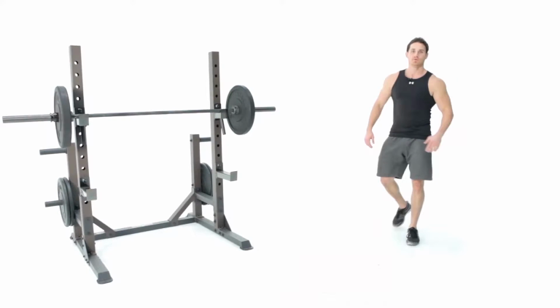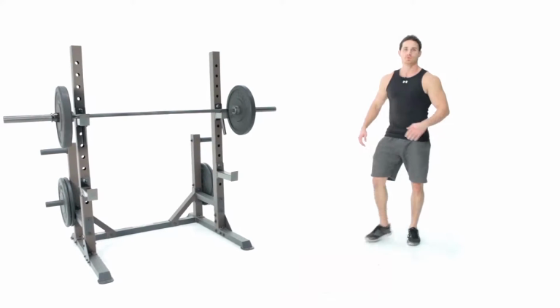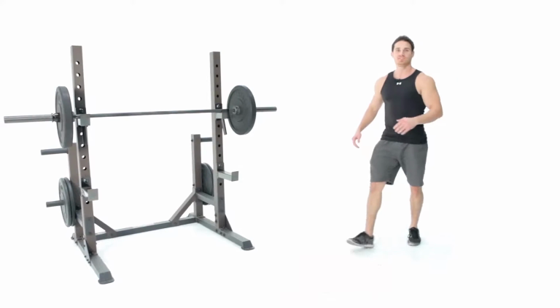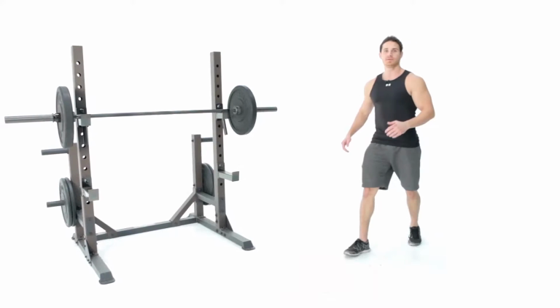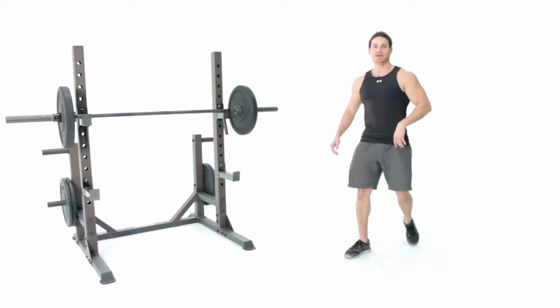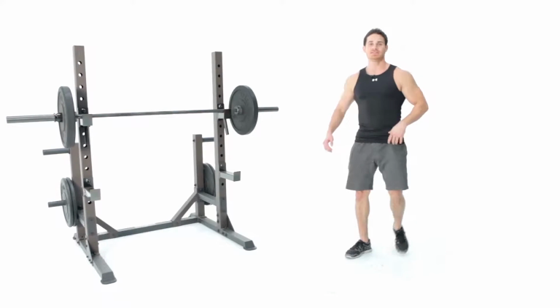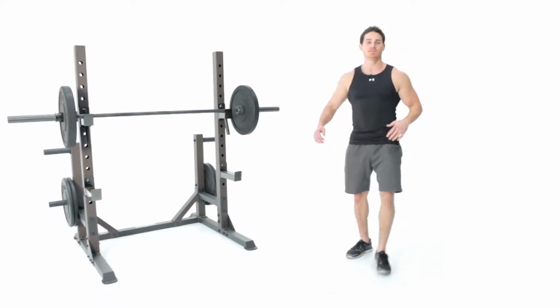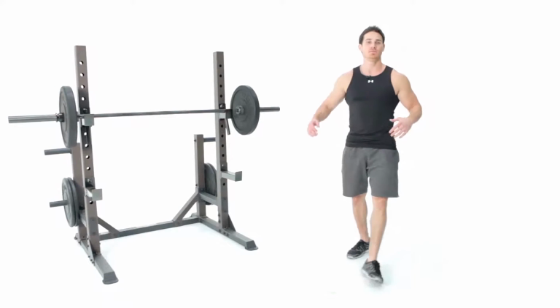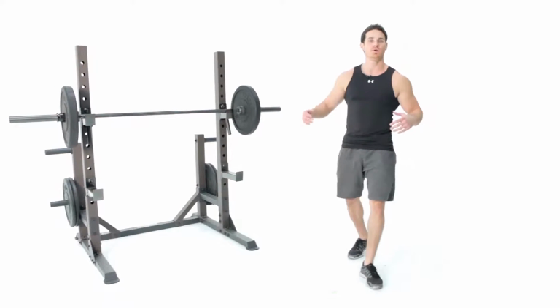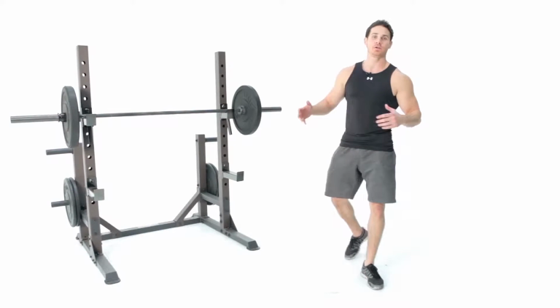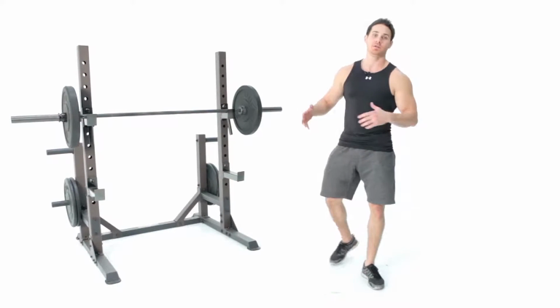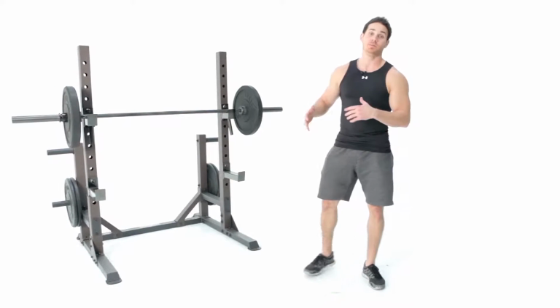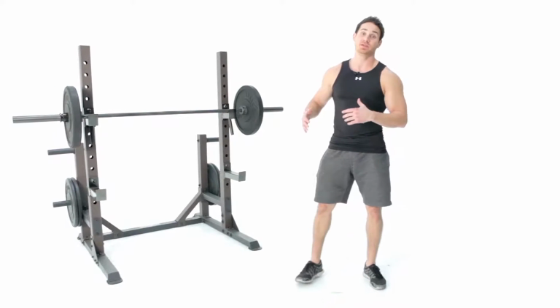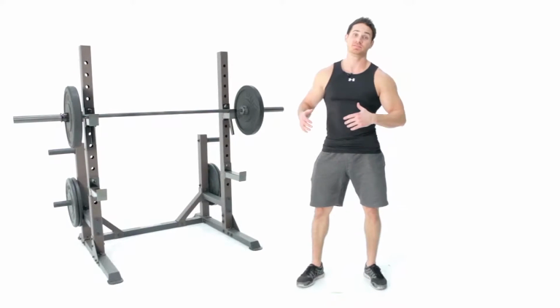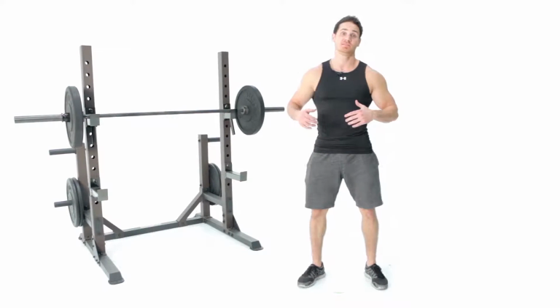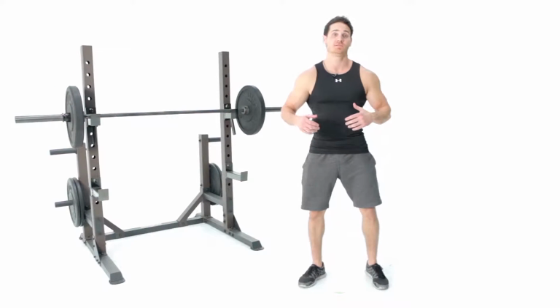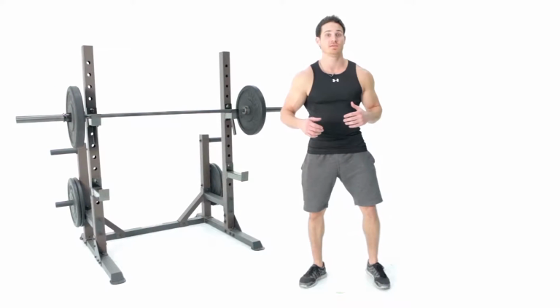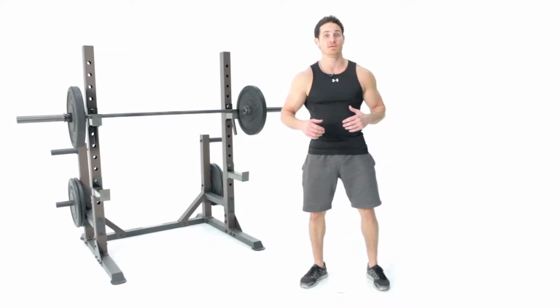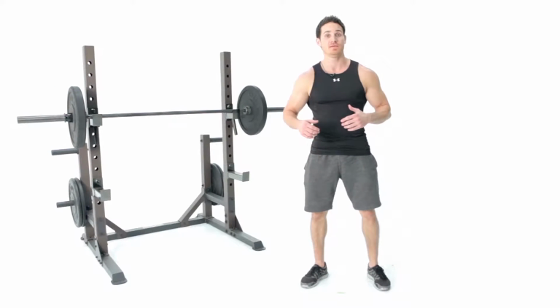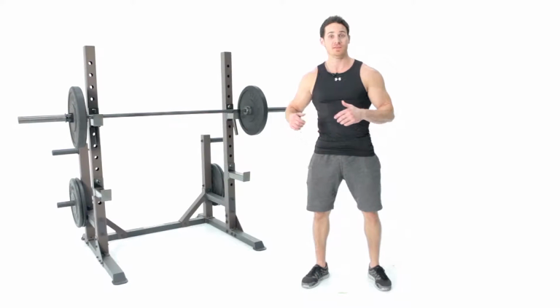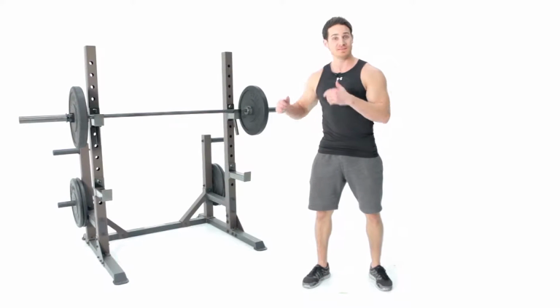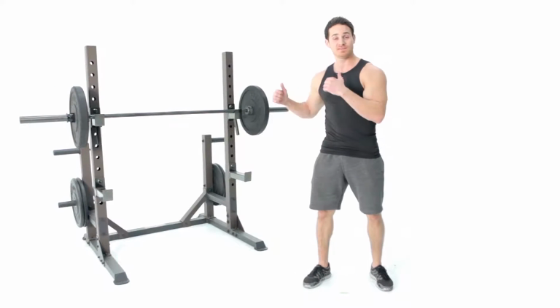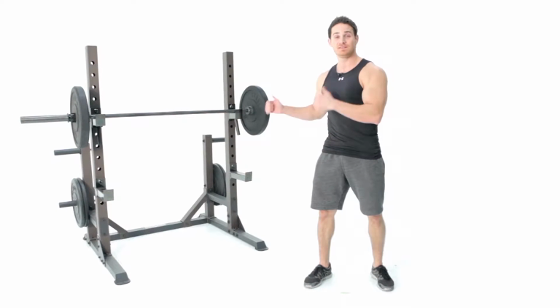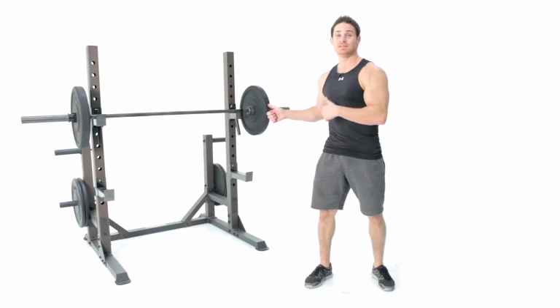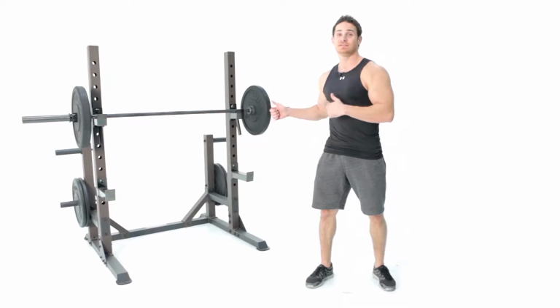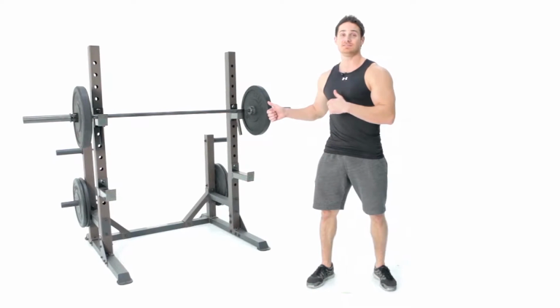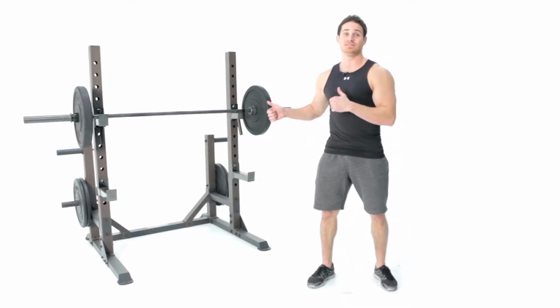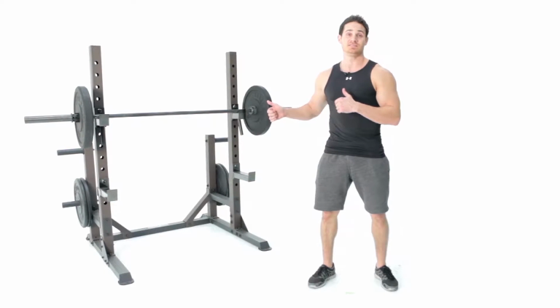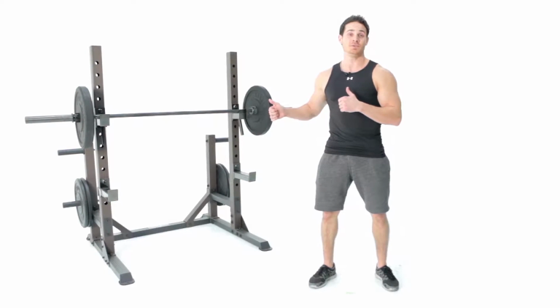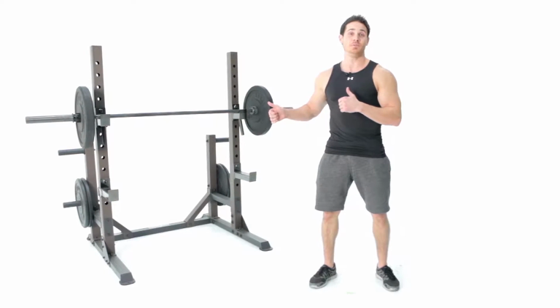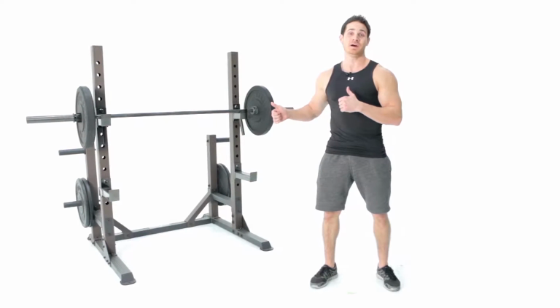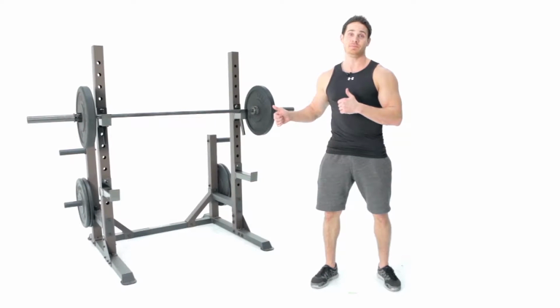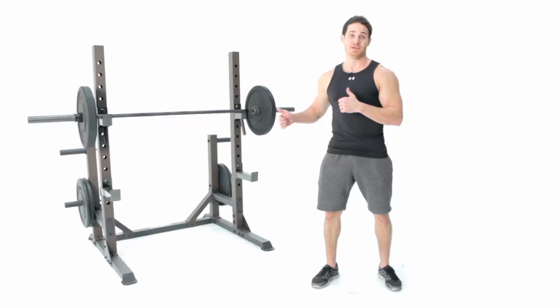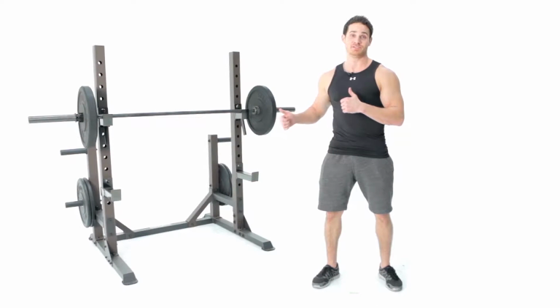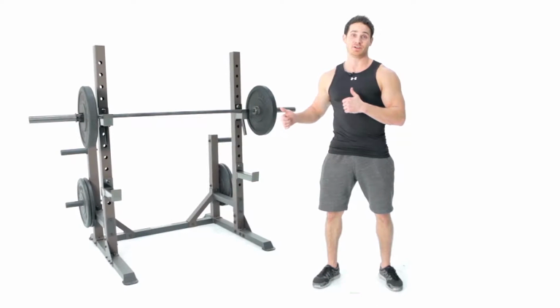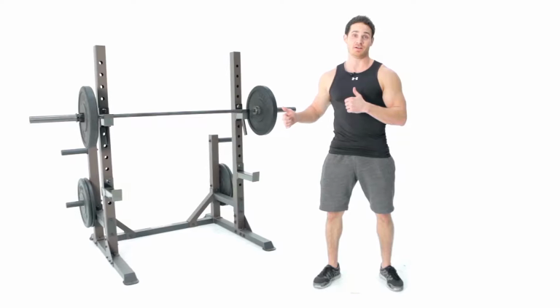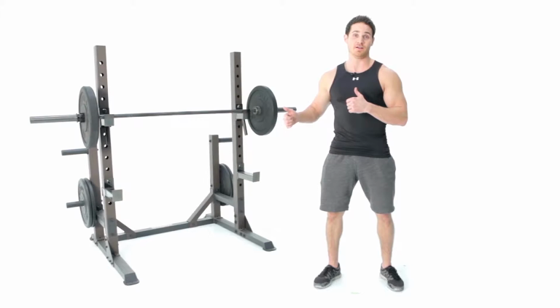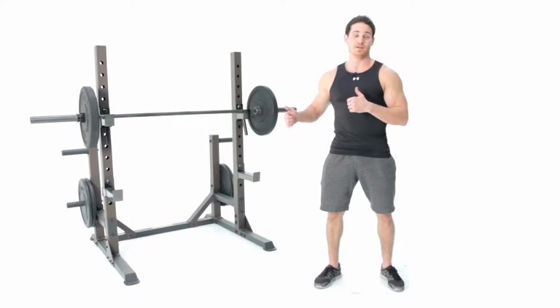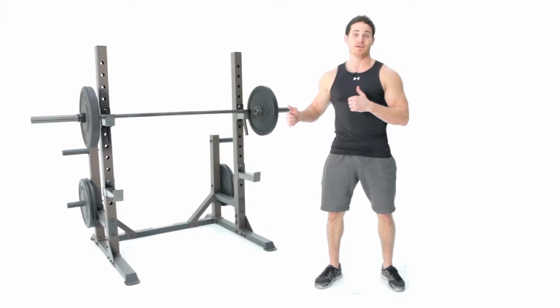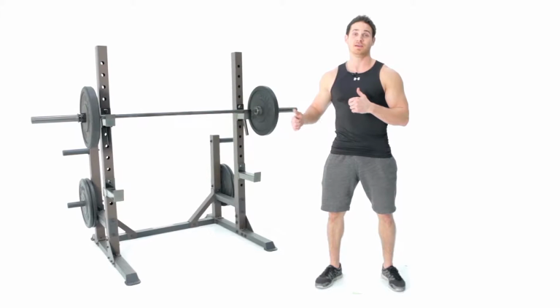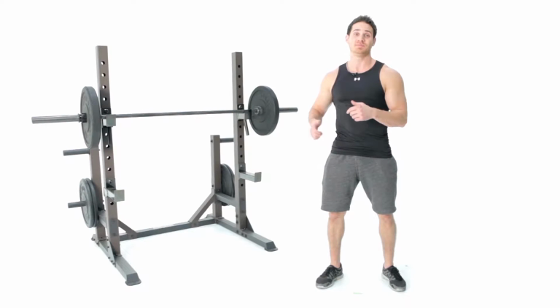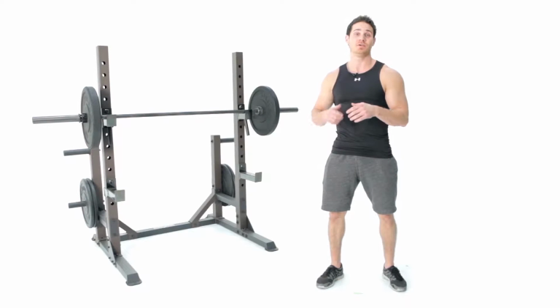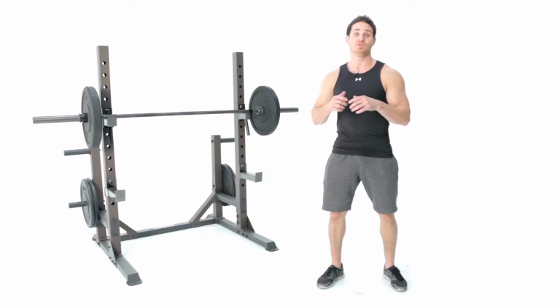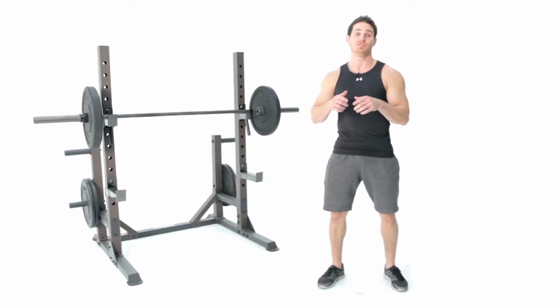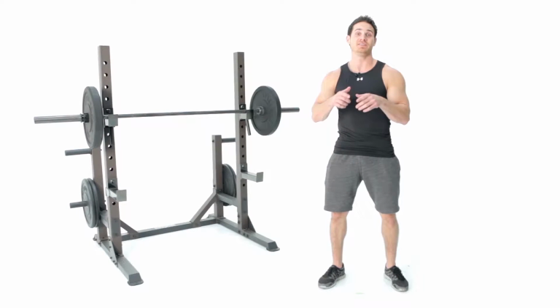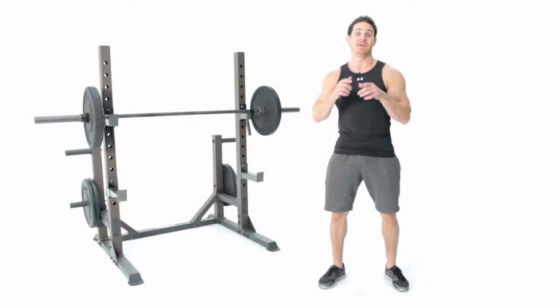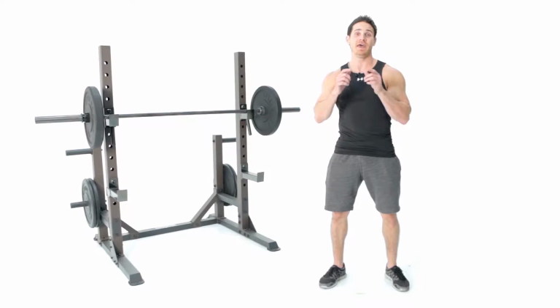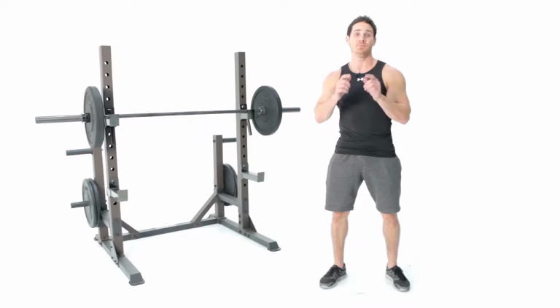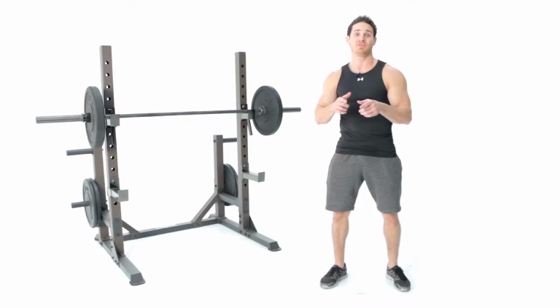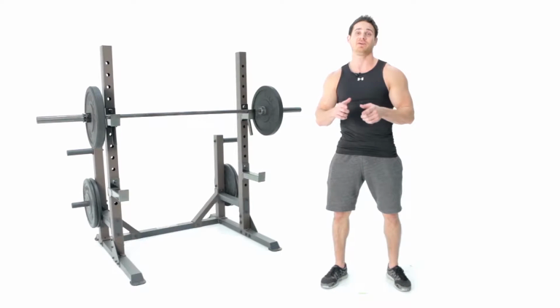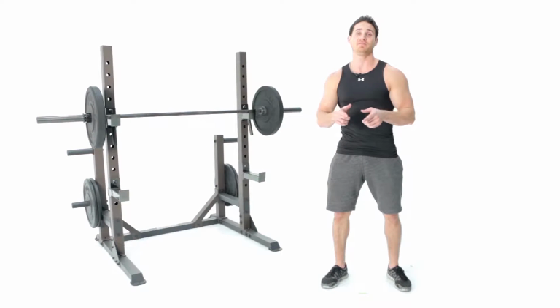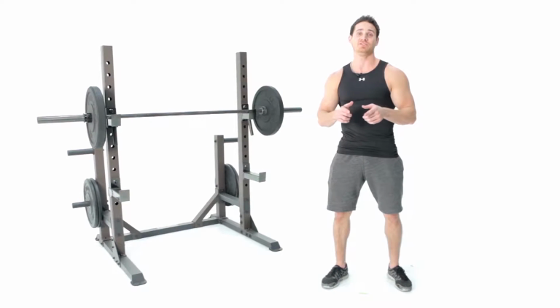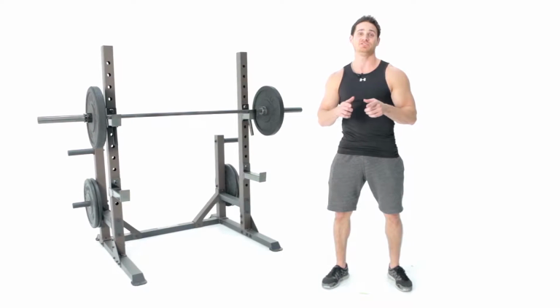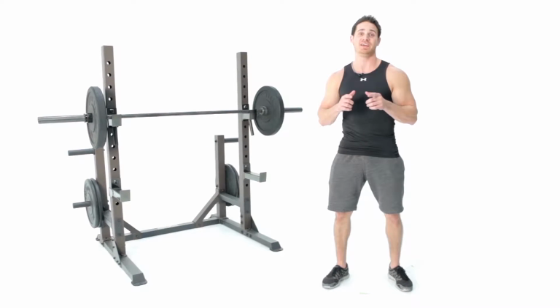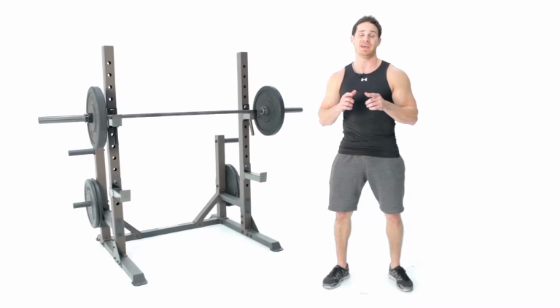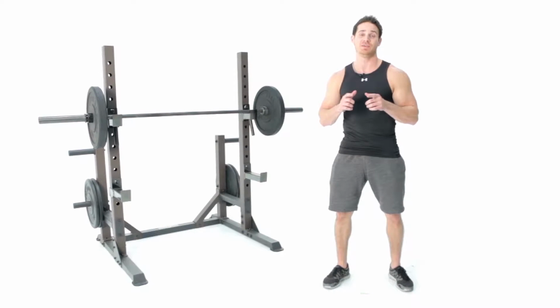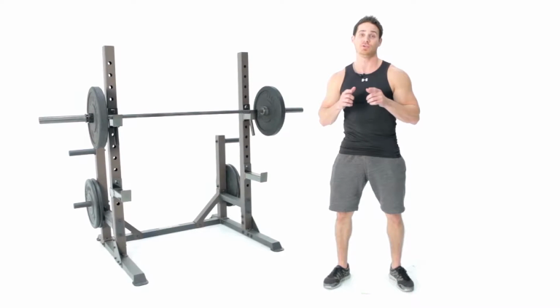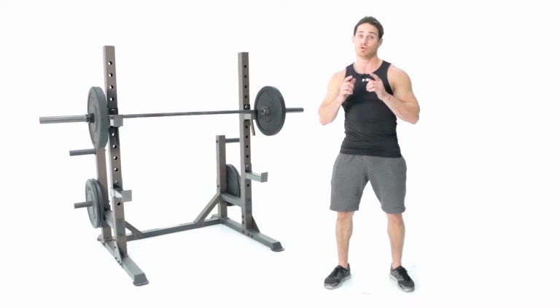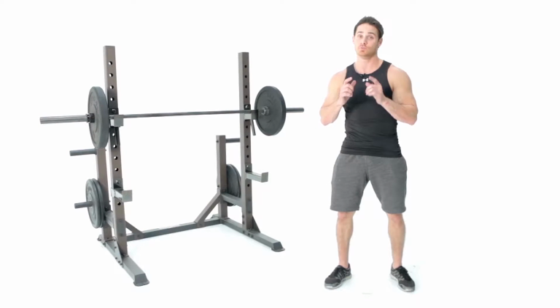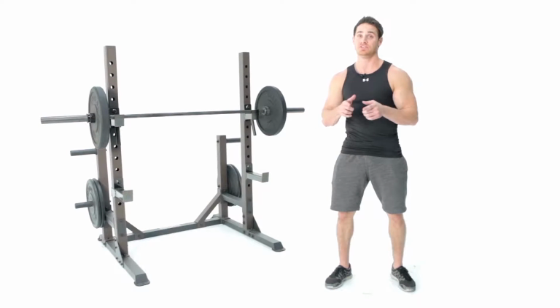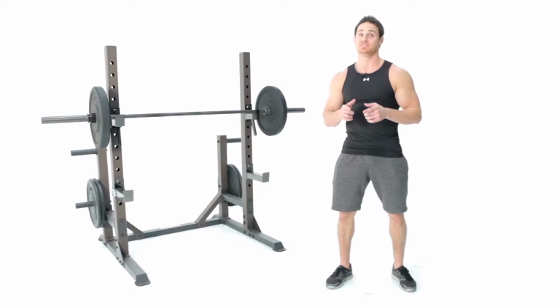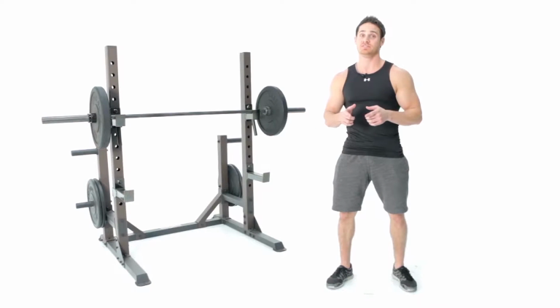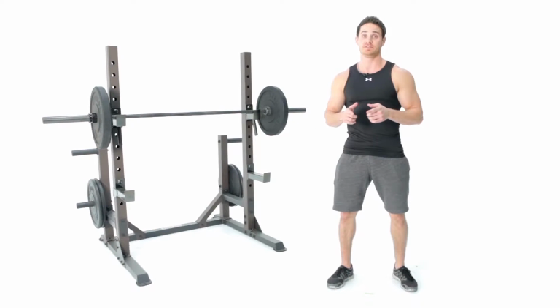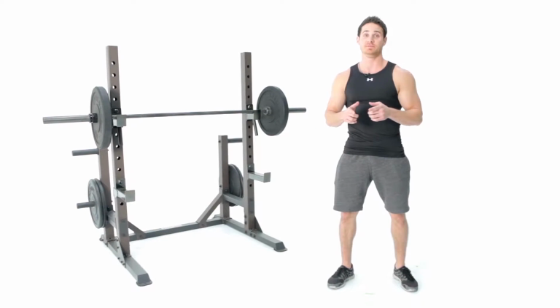What's up guys, welcome to Impacts. This is the Steel Body Base Trainer, and I'm telling you it's an epic foundation to add to your home gym system.